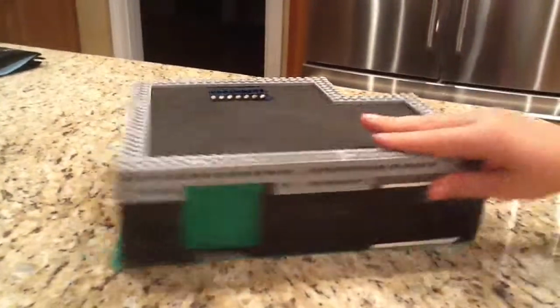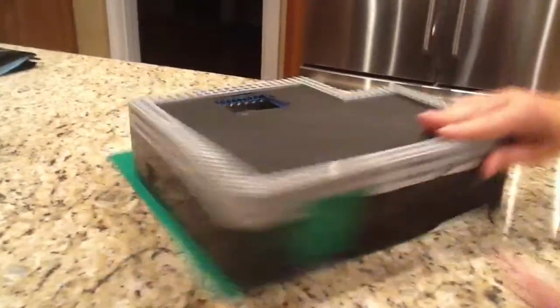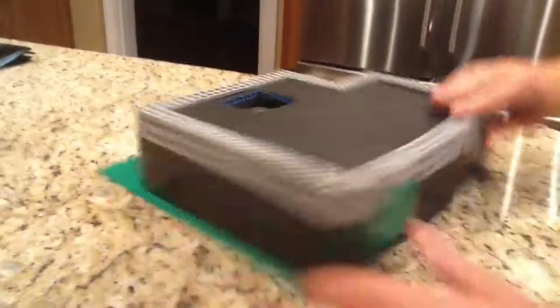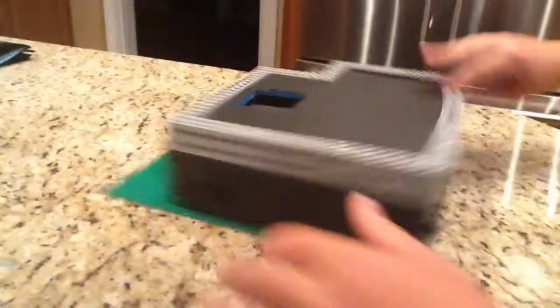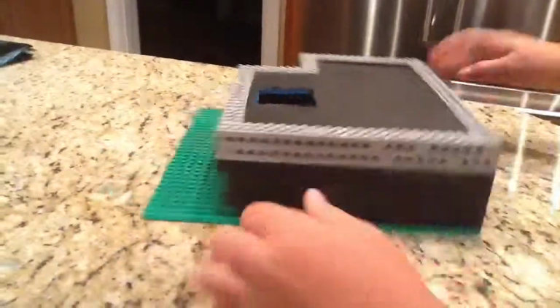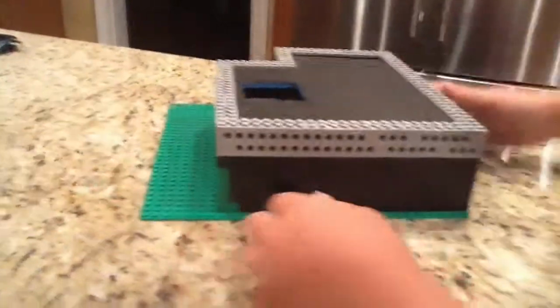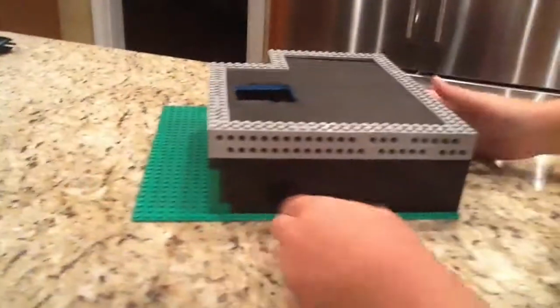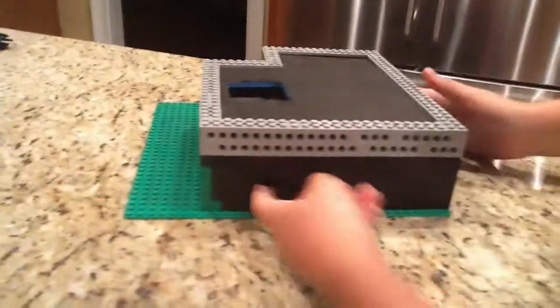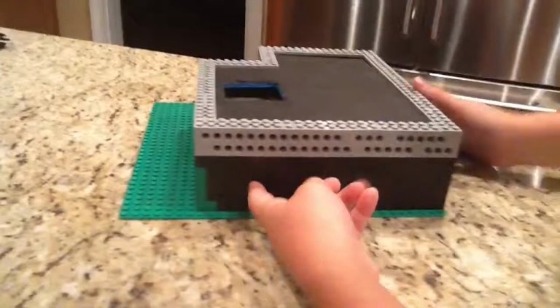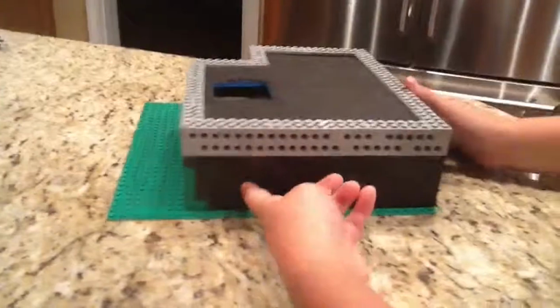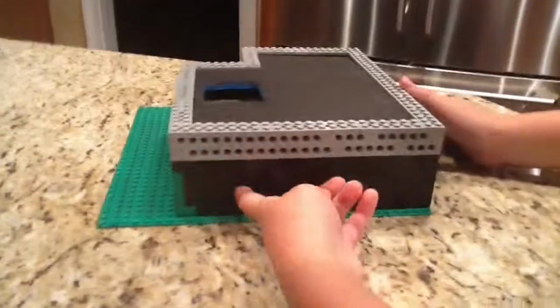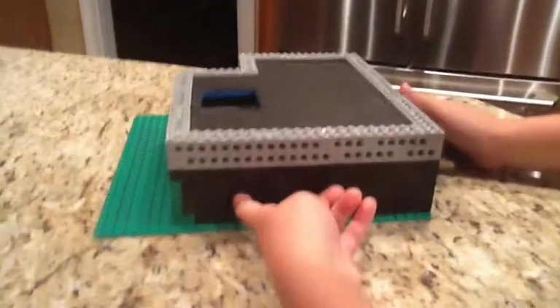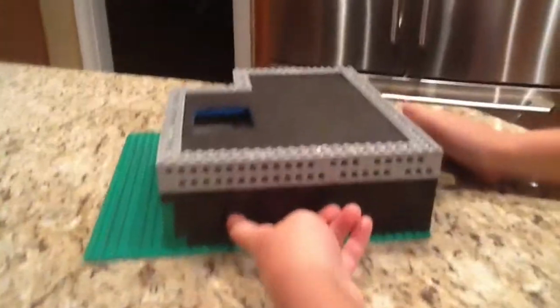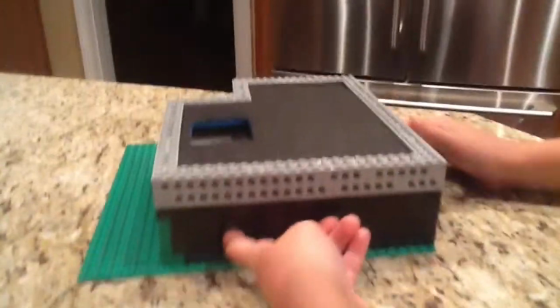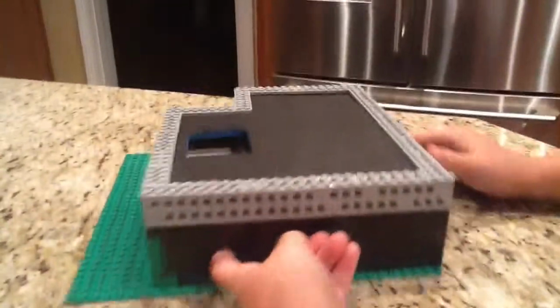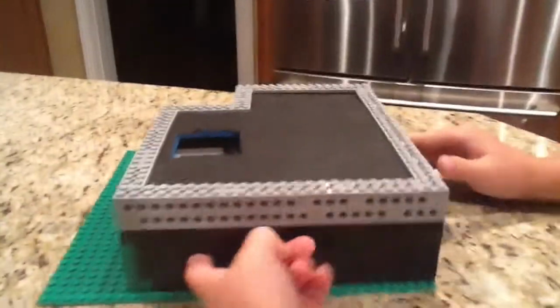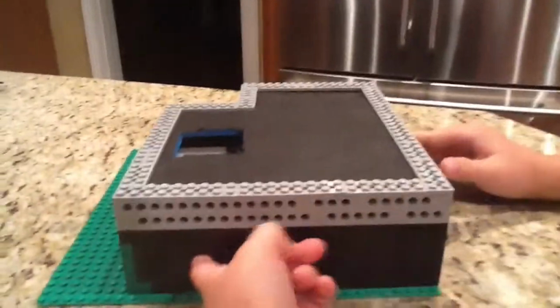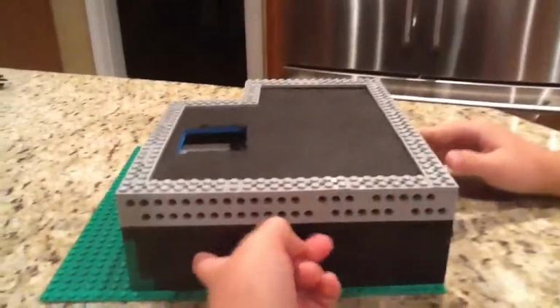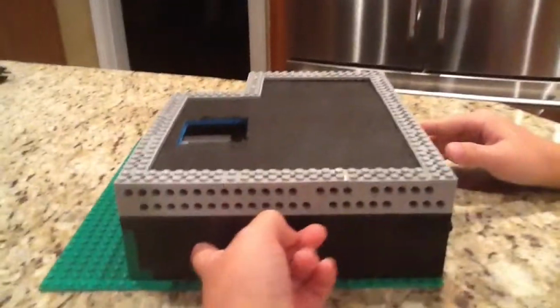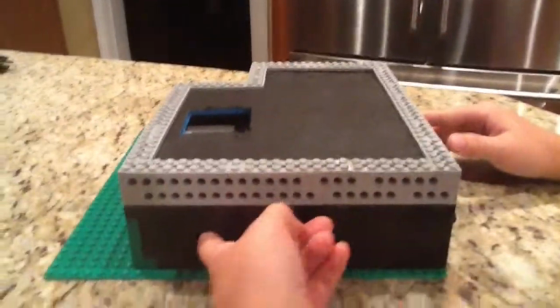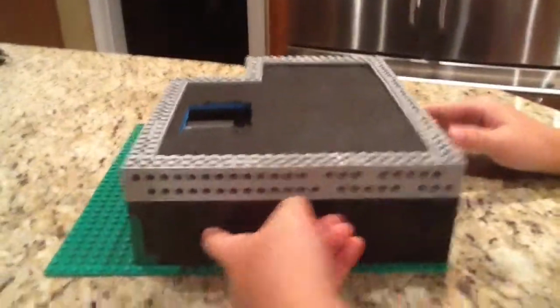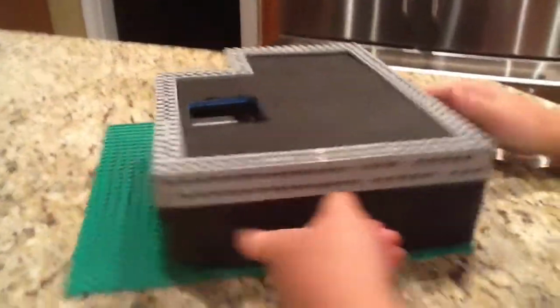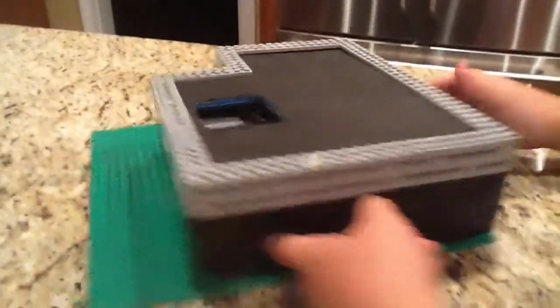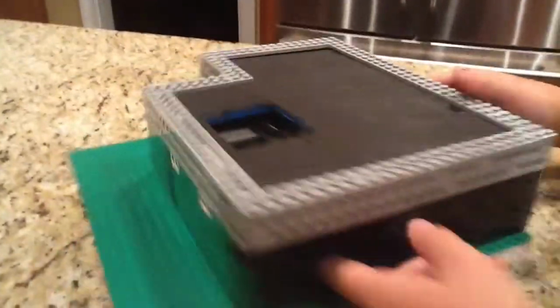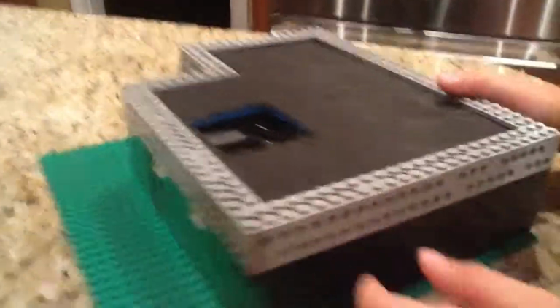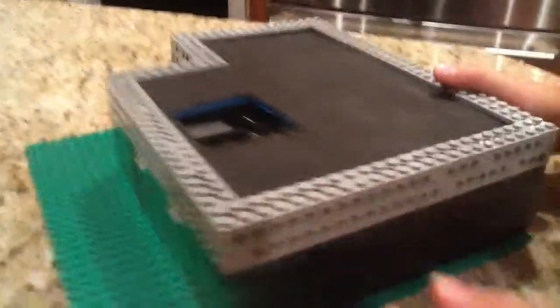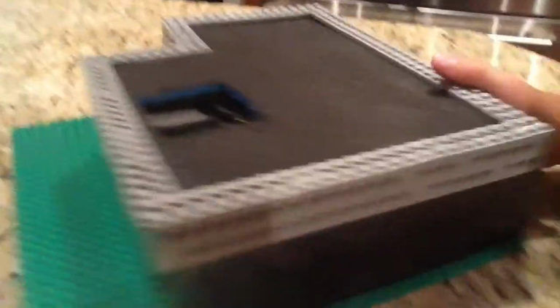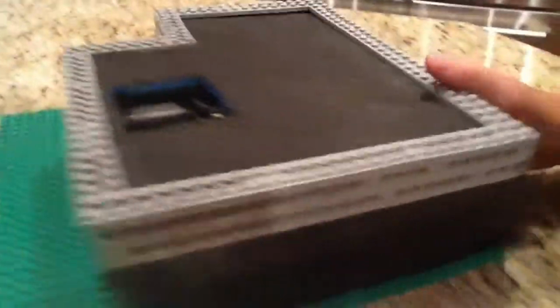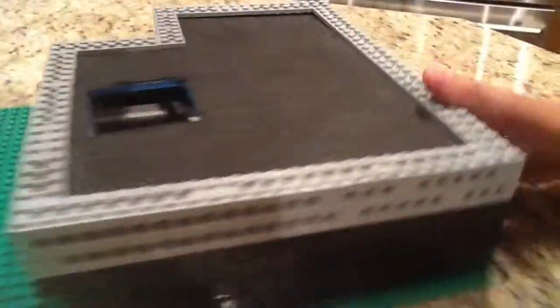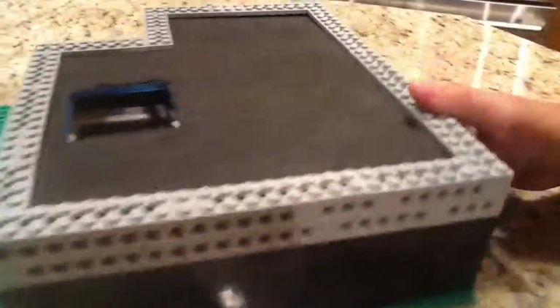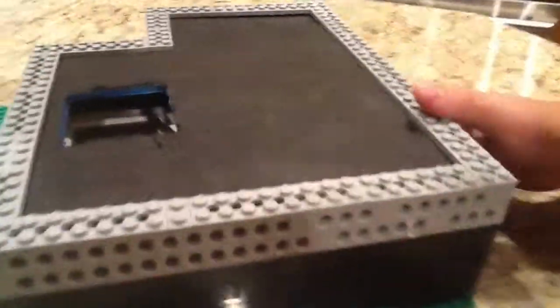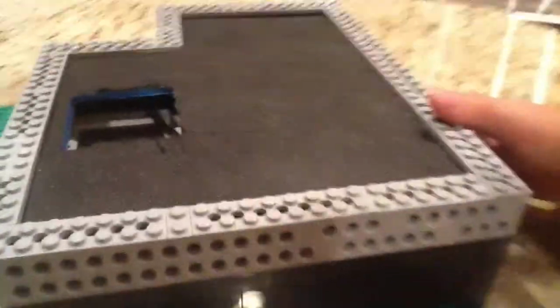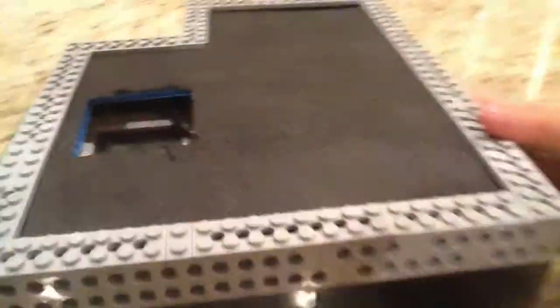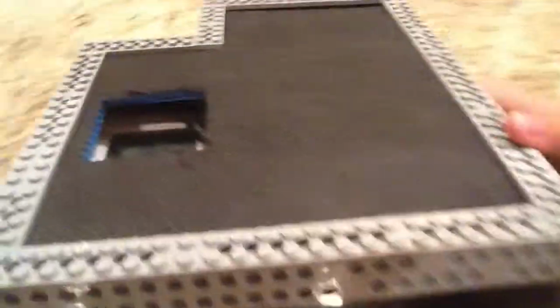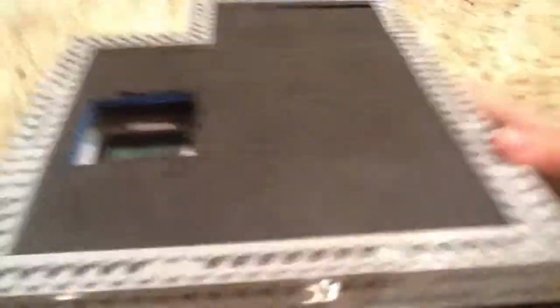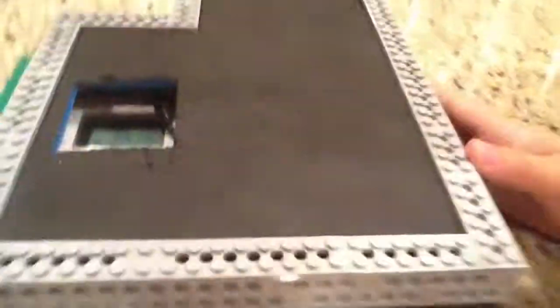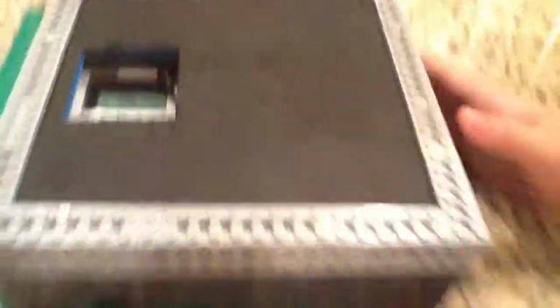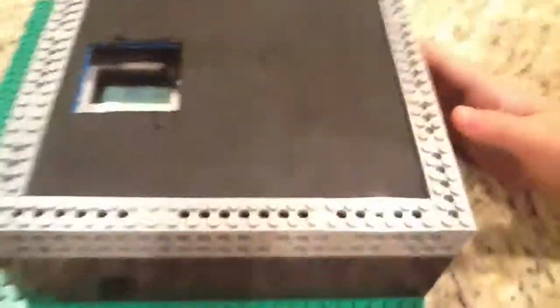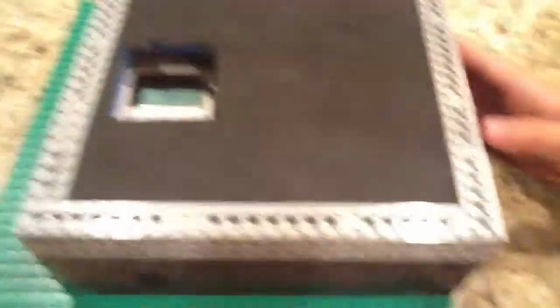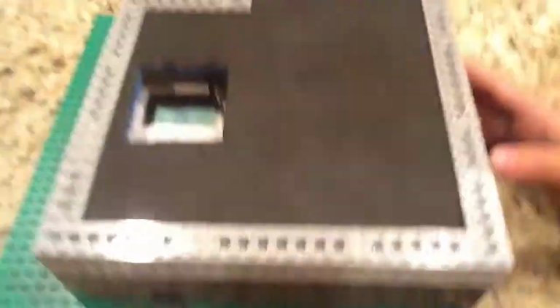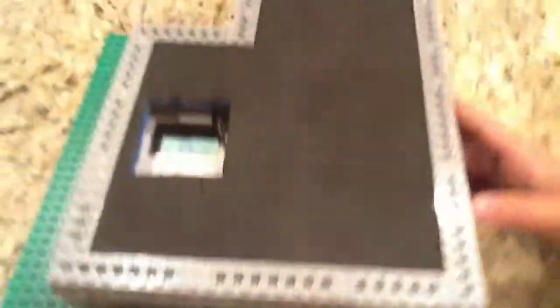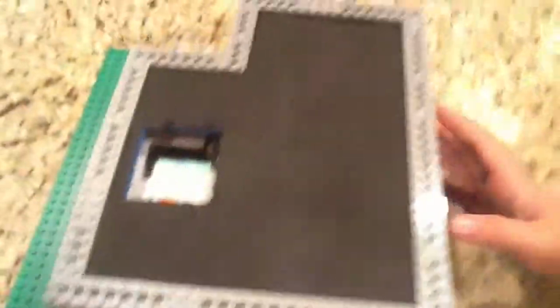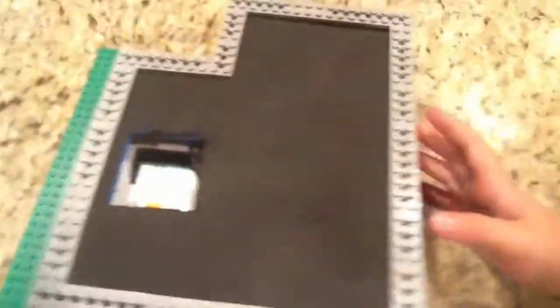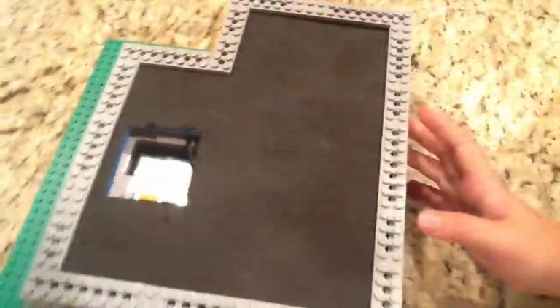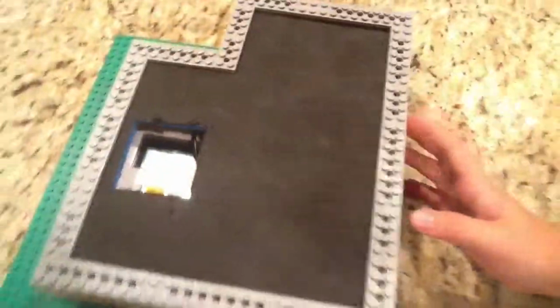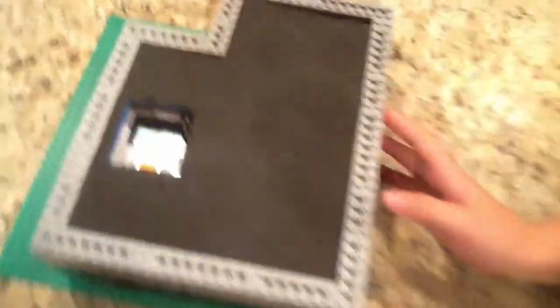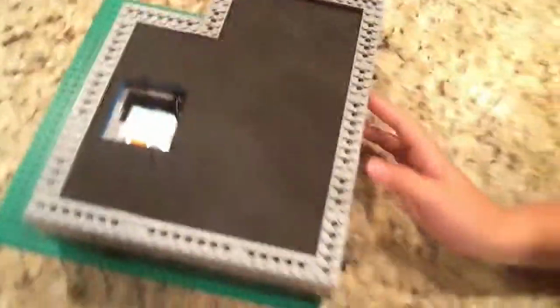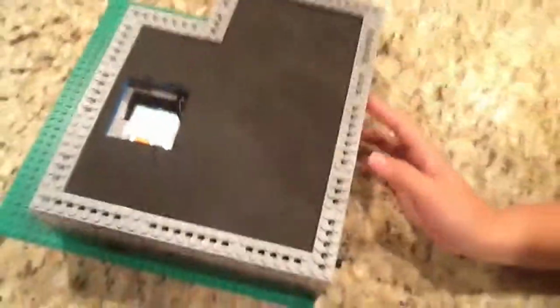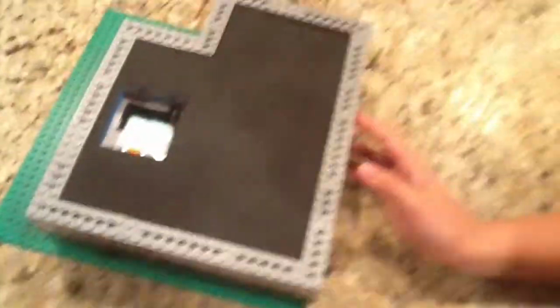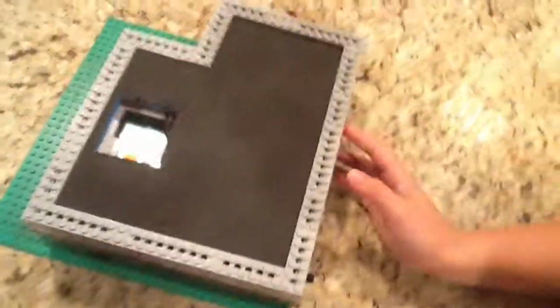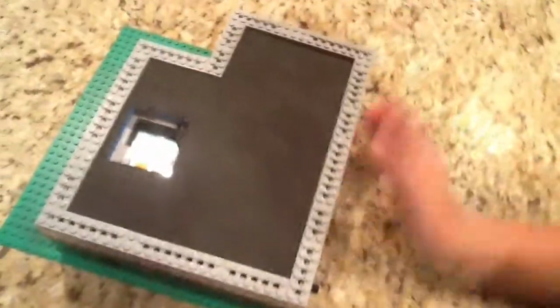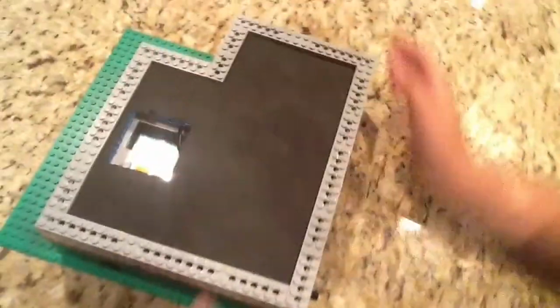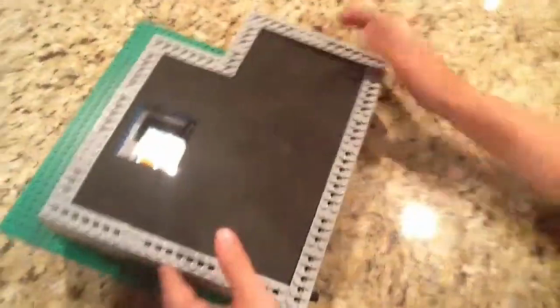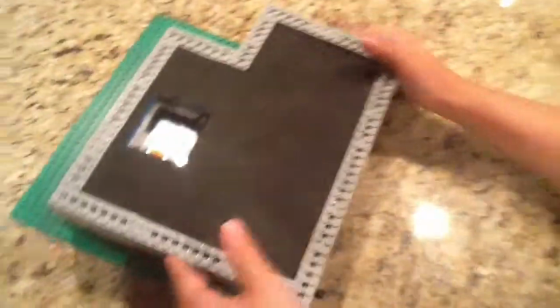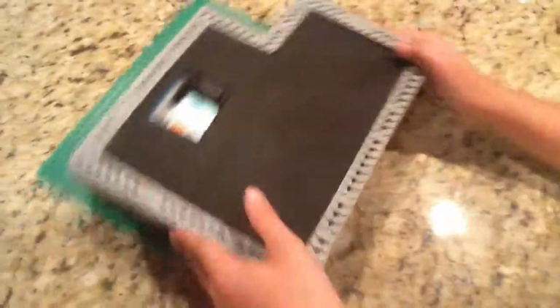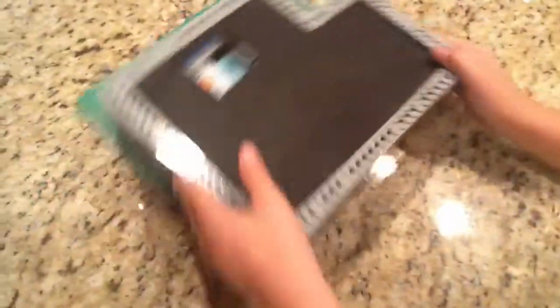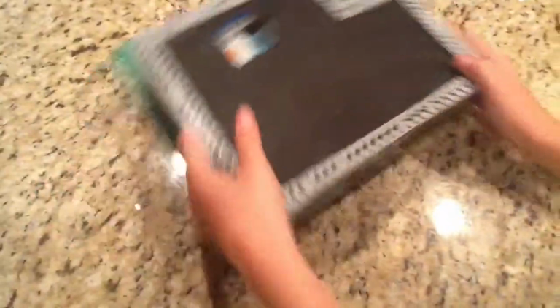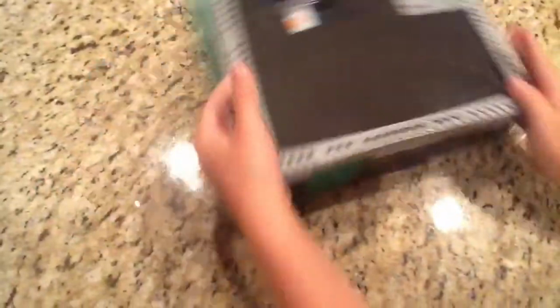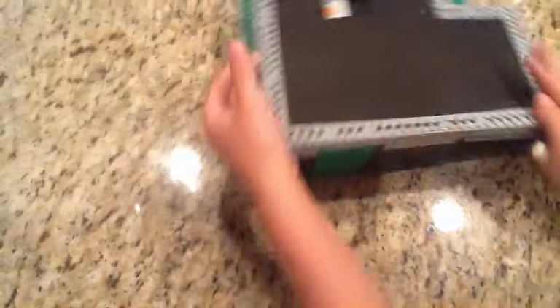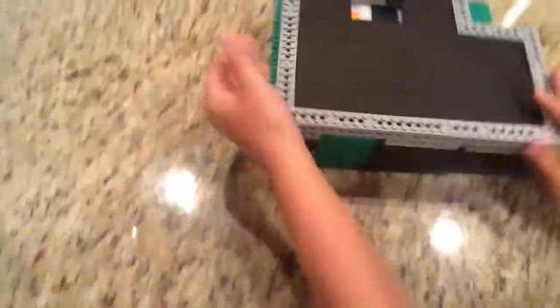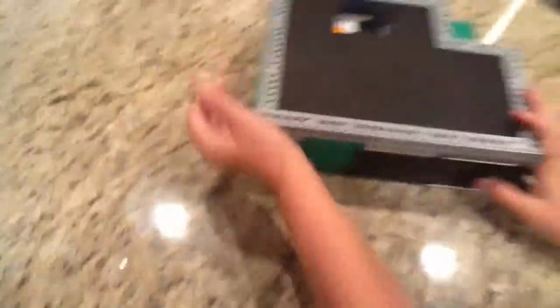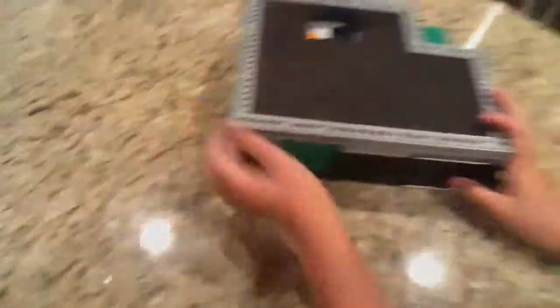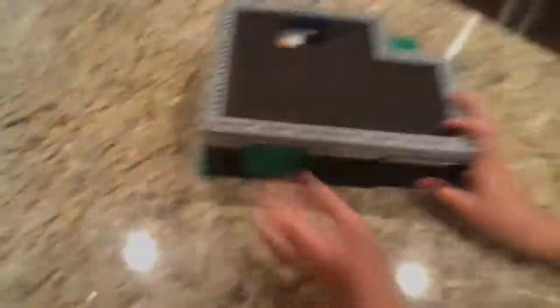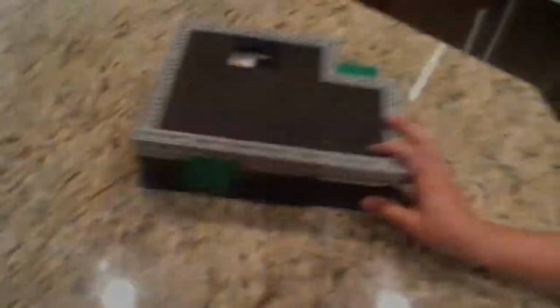Right here we have our port to charge it, and that's the top. That's it.